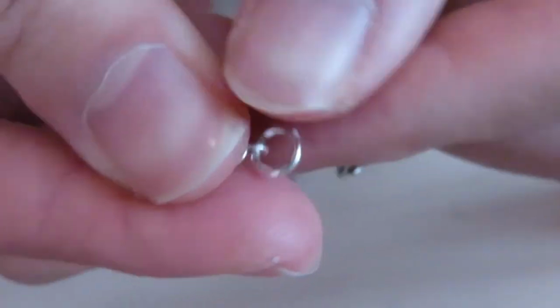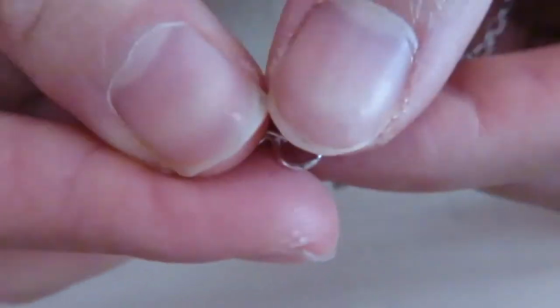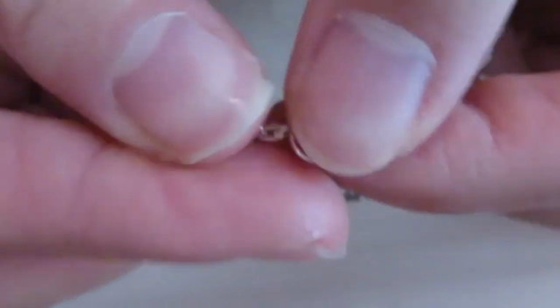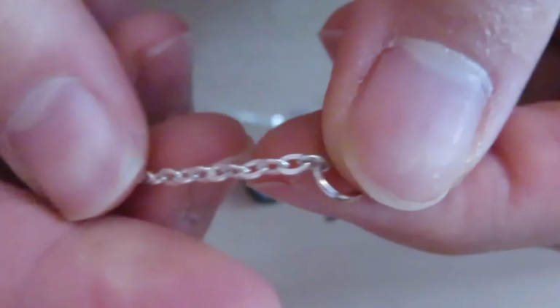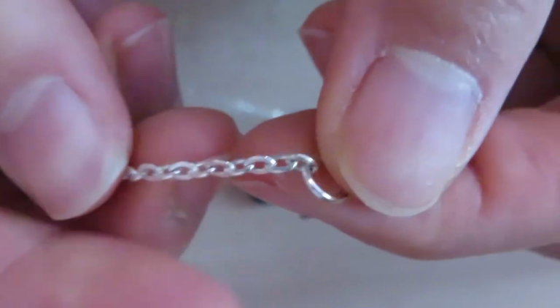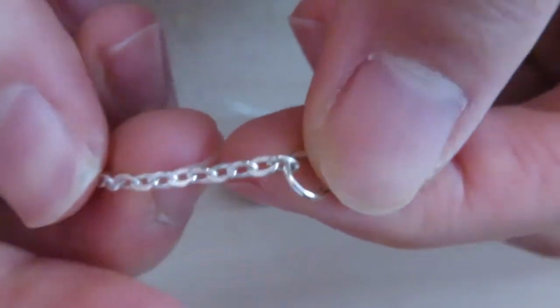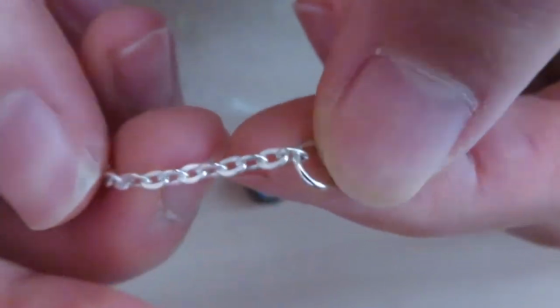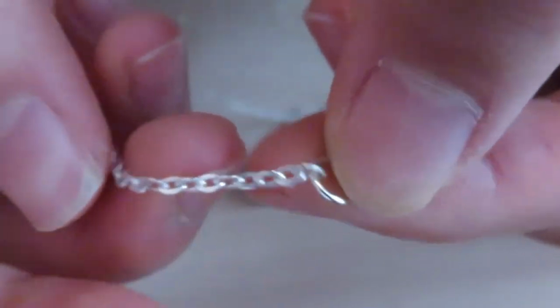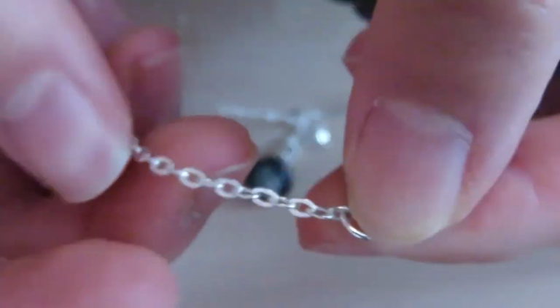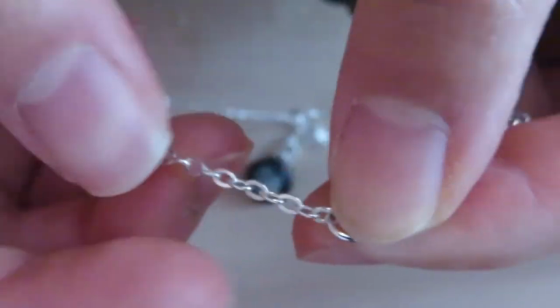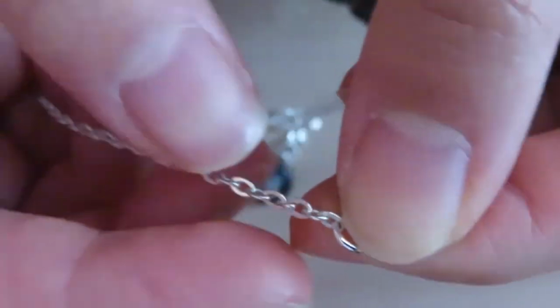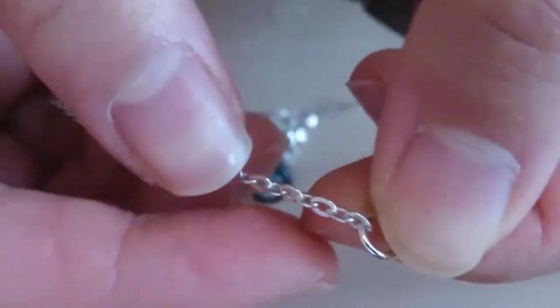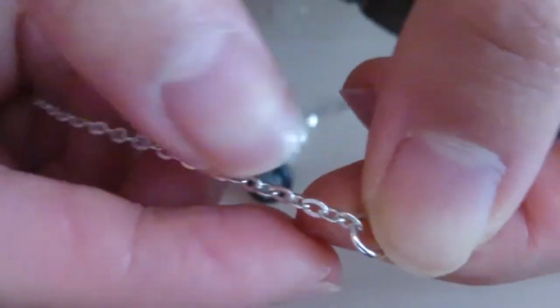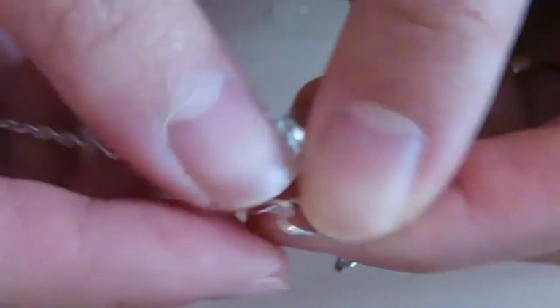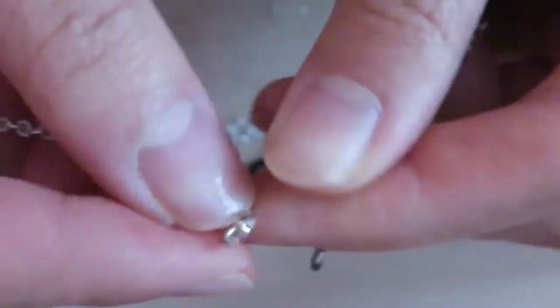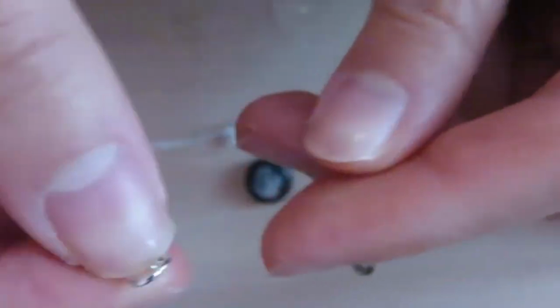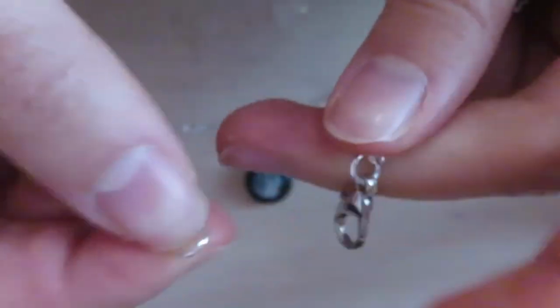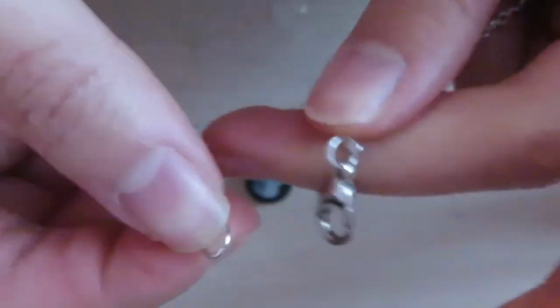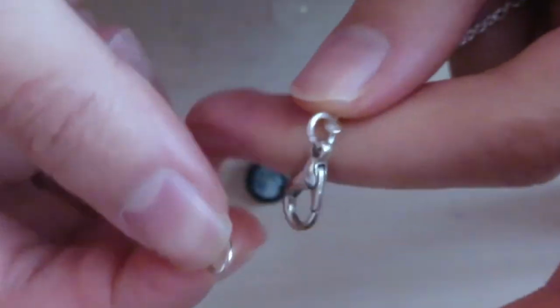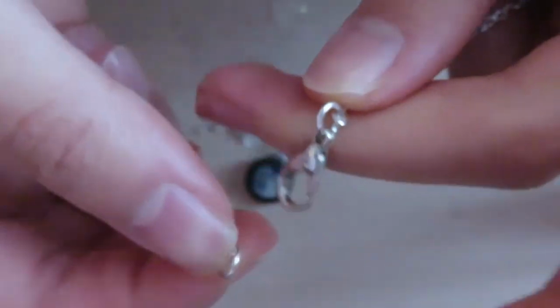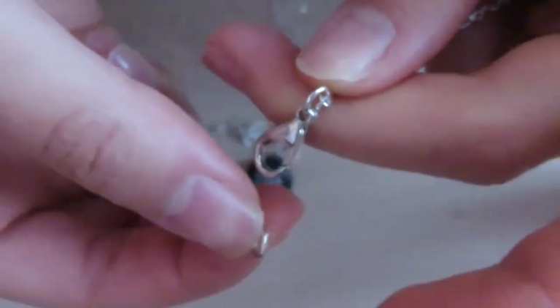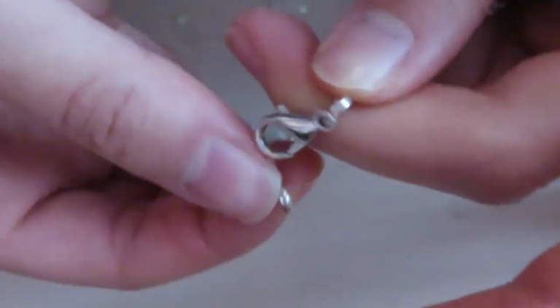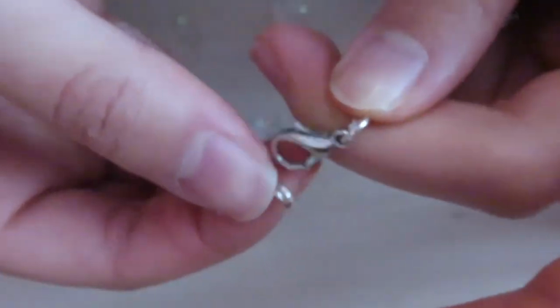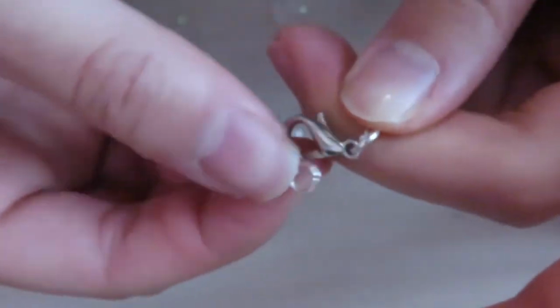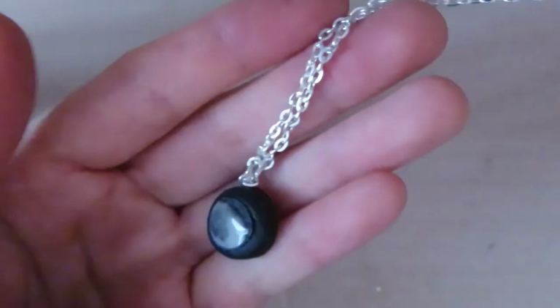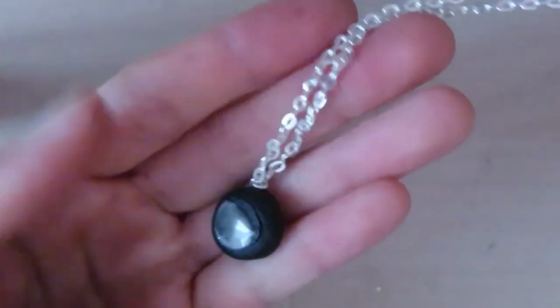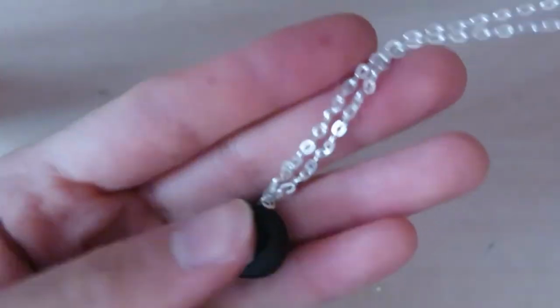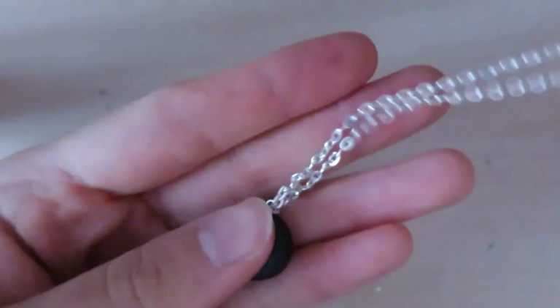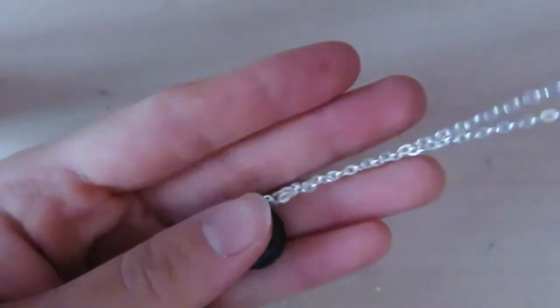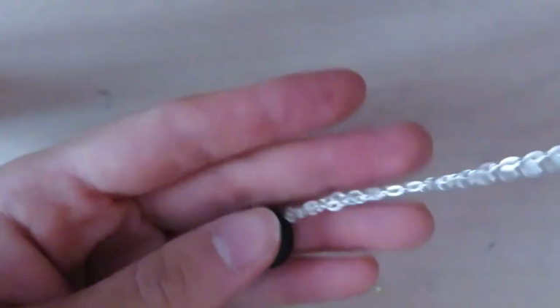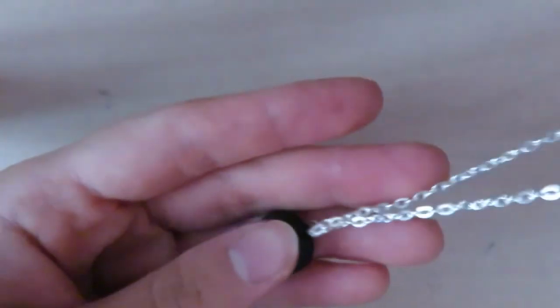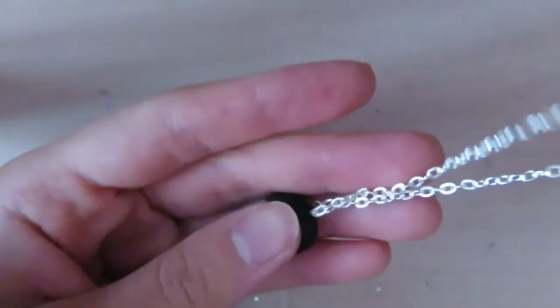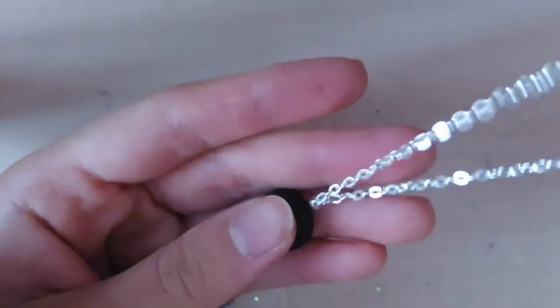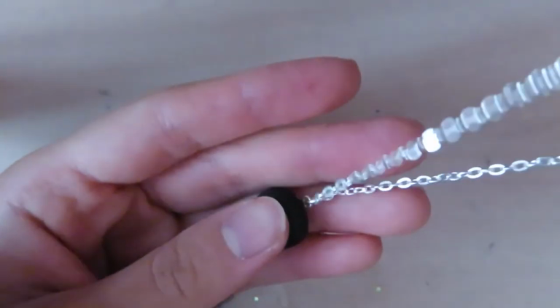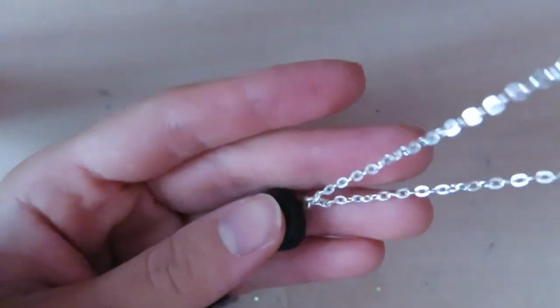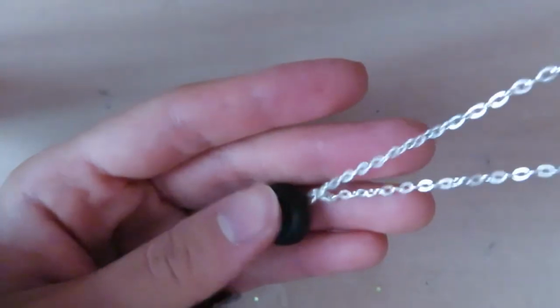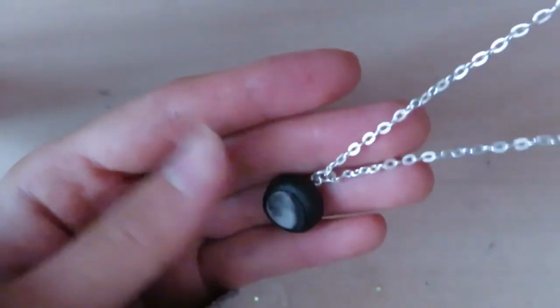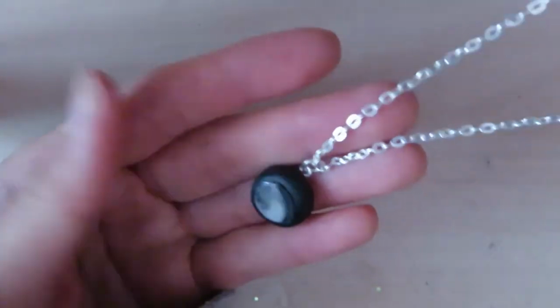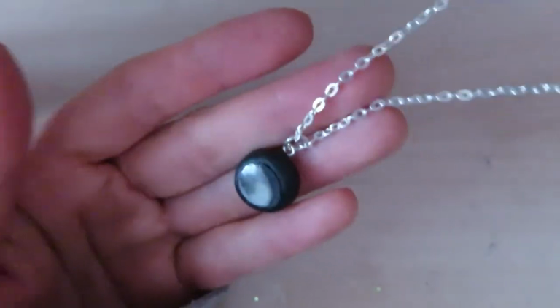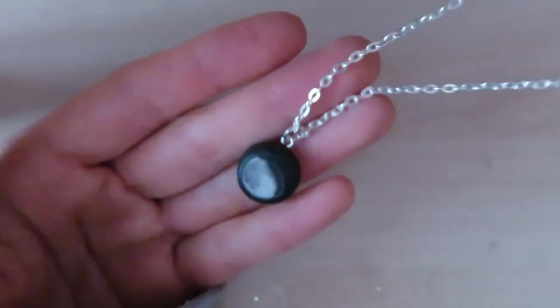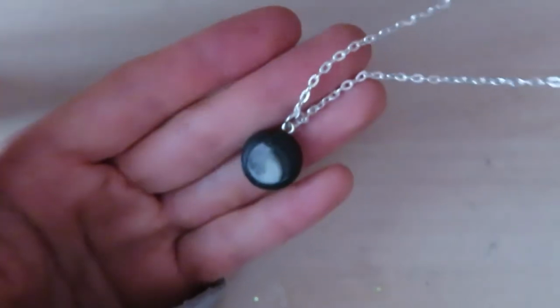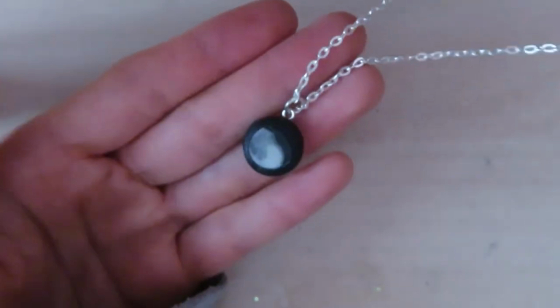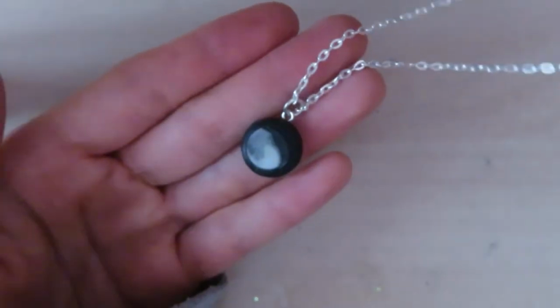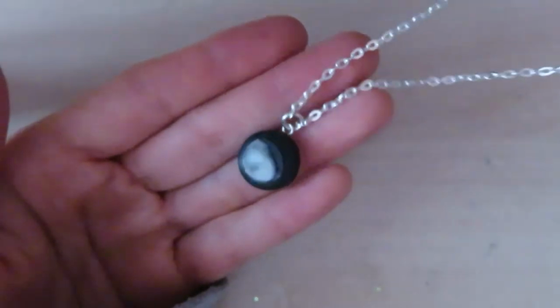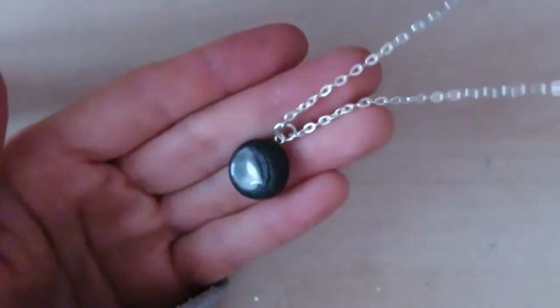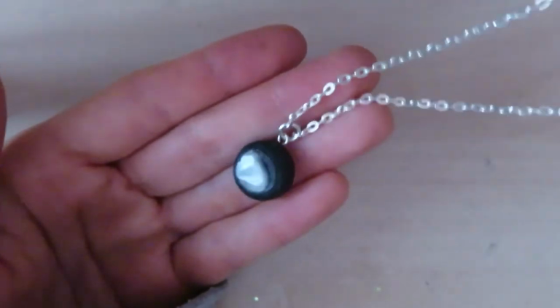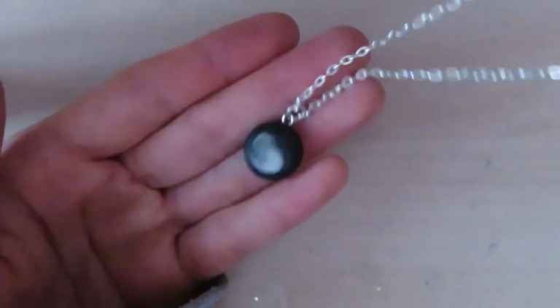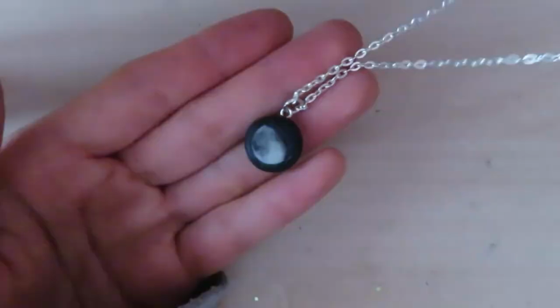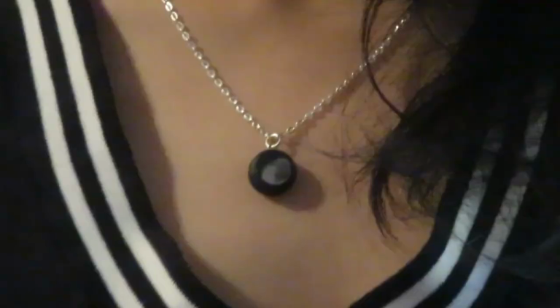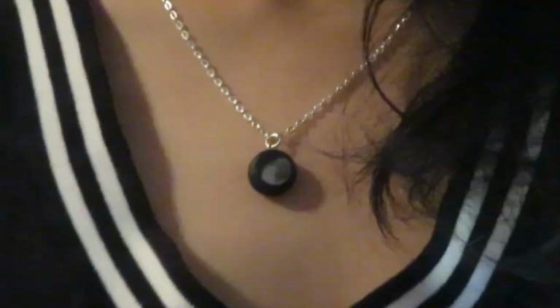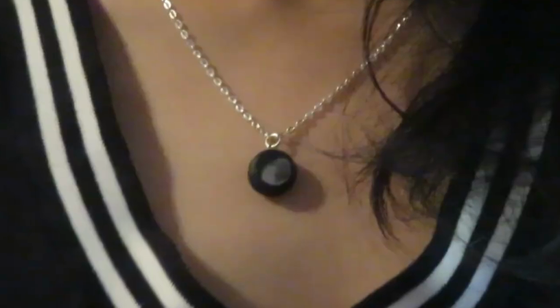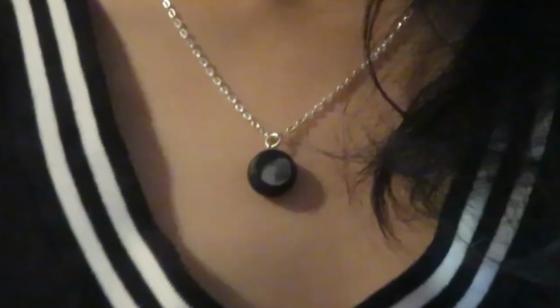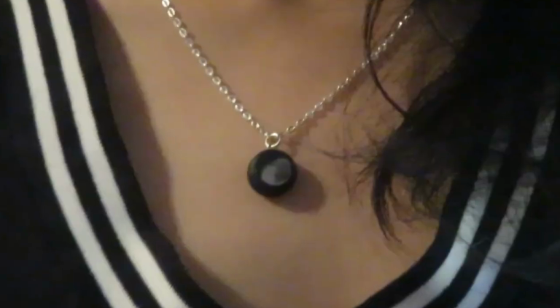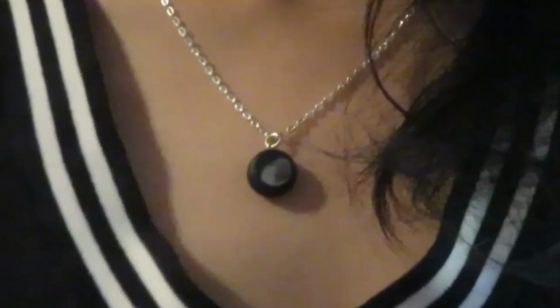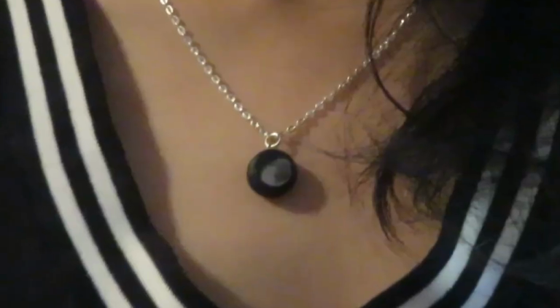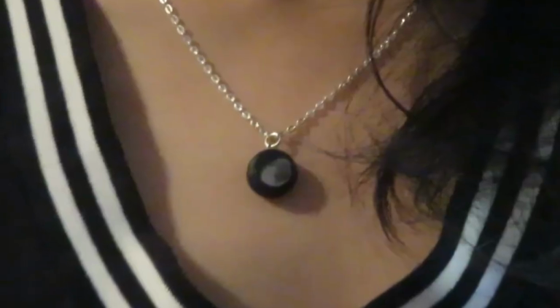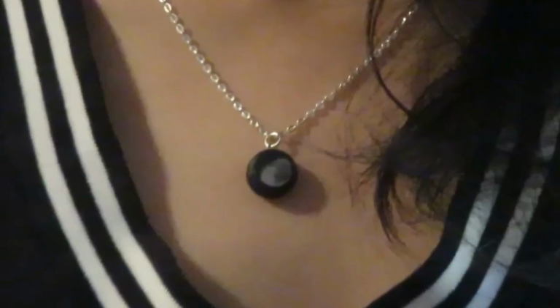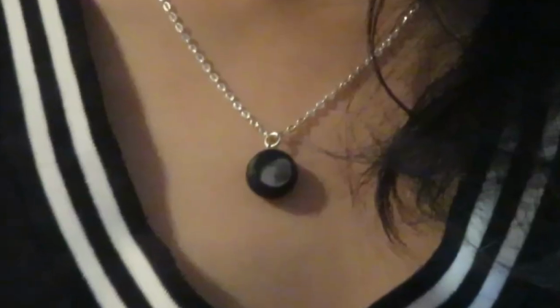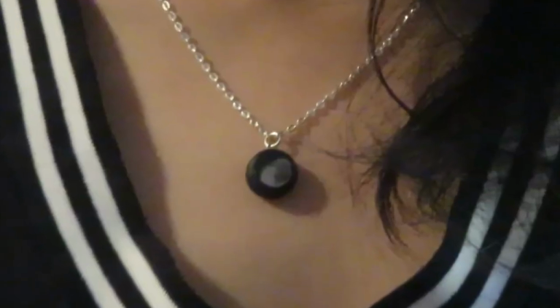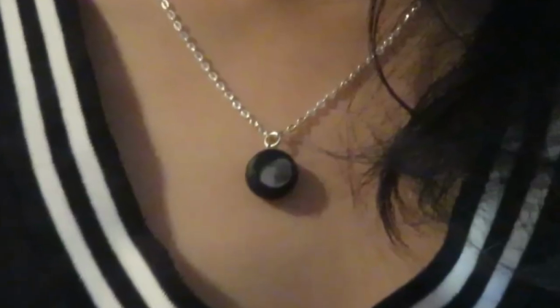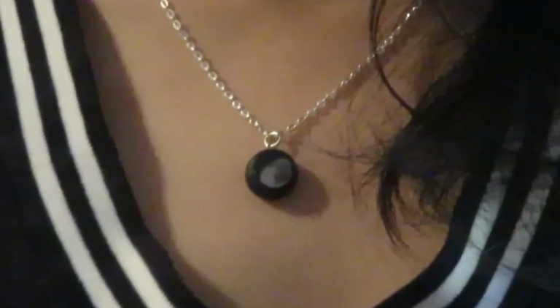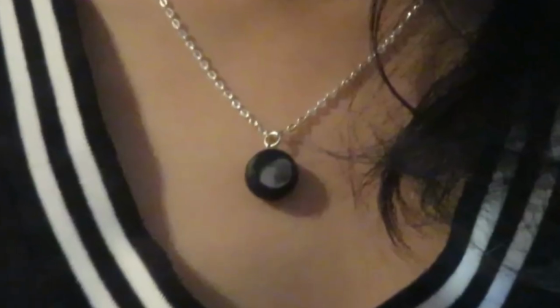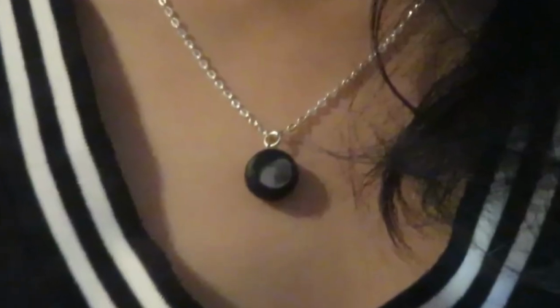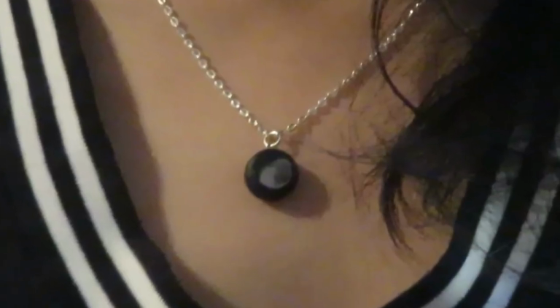So yeah, that's all you have to do to make a Moonglow necklace. I hope you guys enjoy this DIY. I'll see you in my next video. Bye!